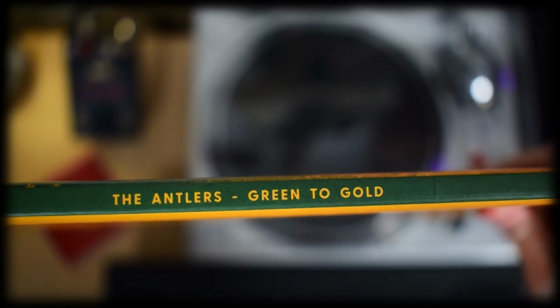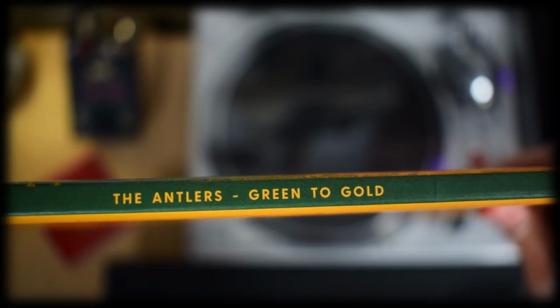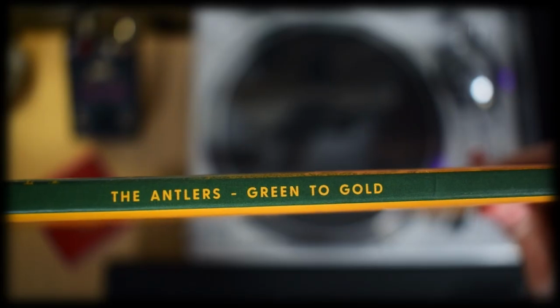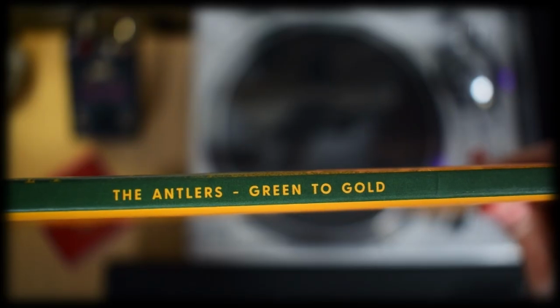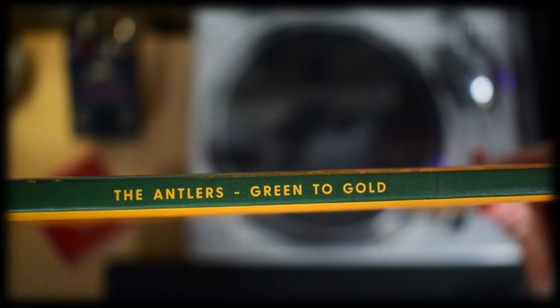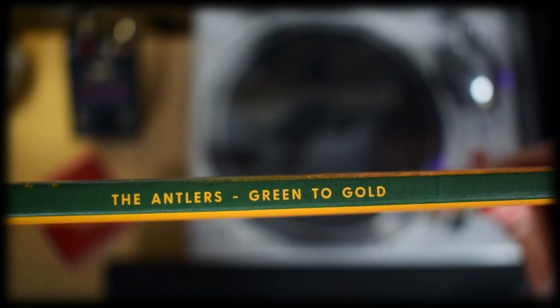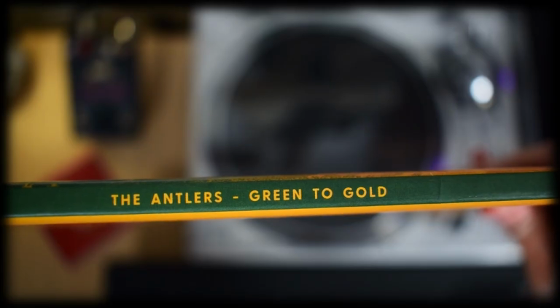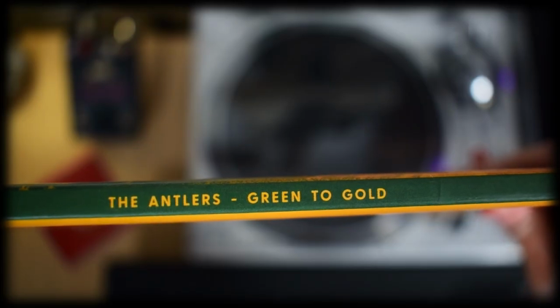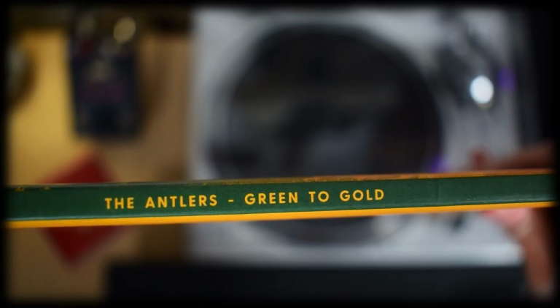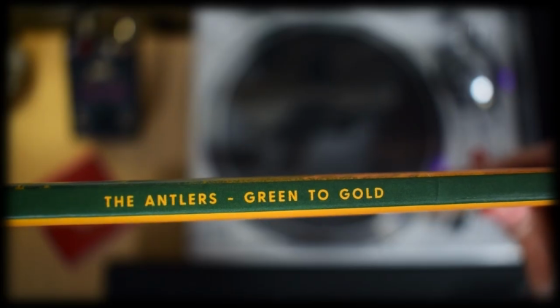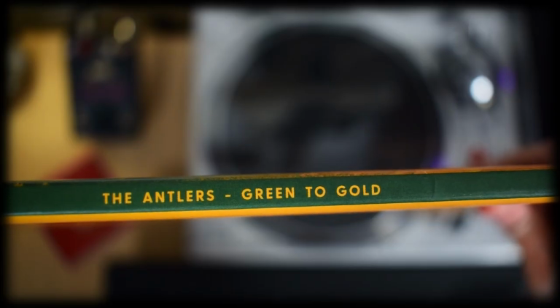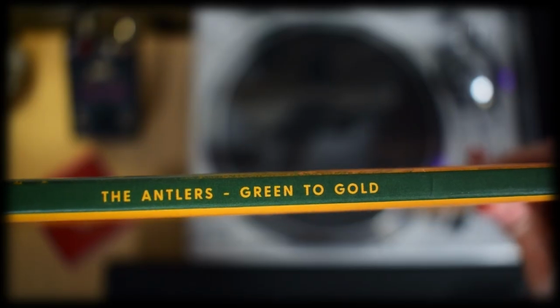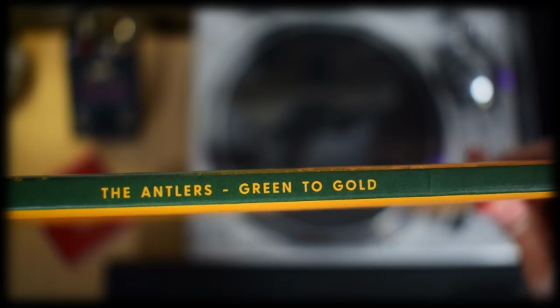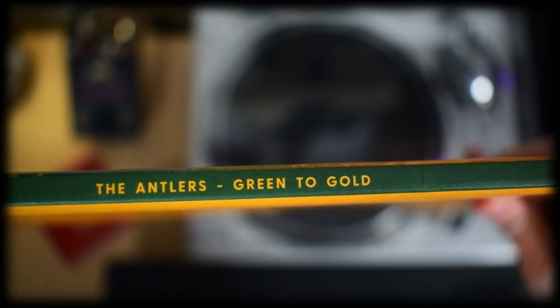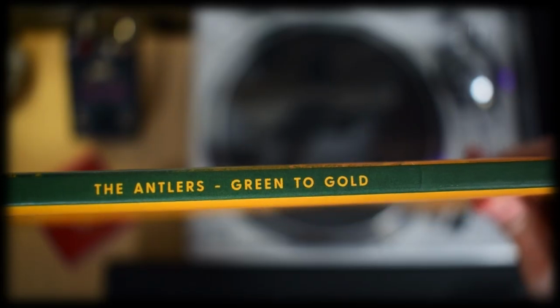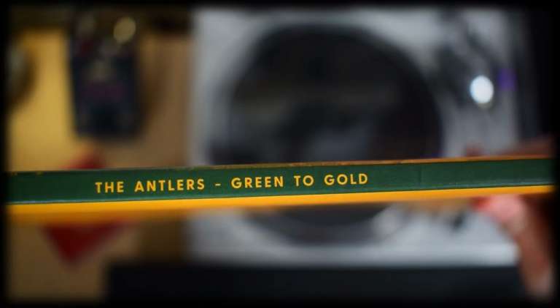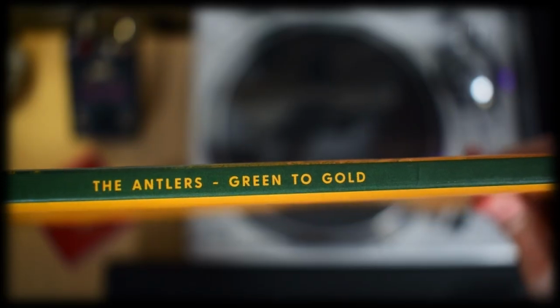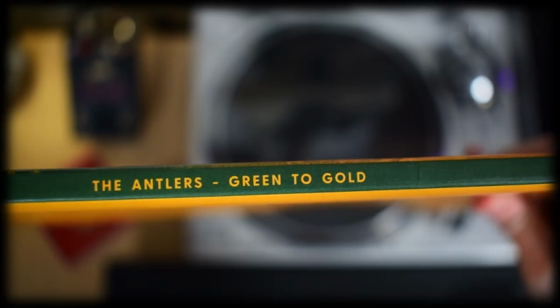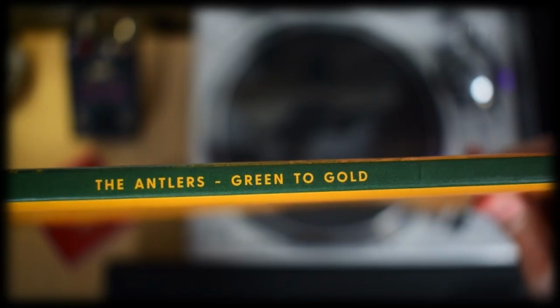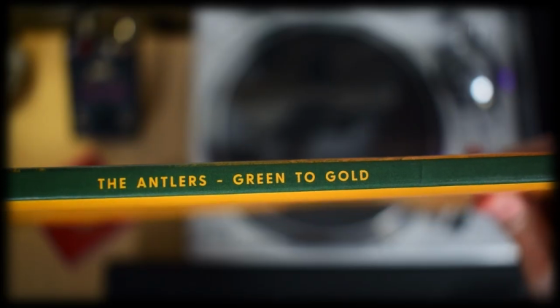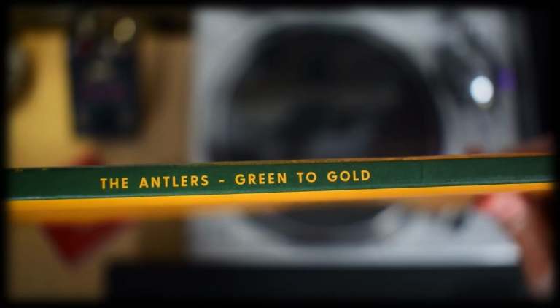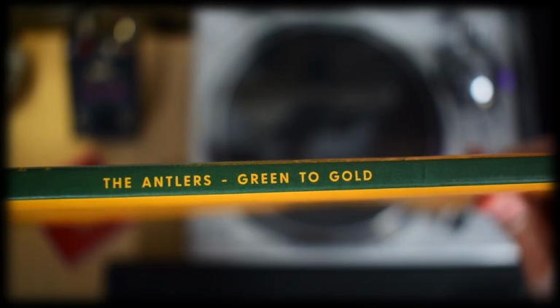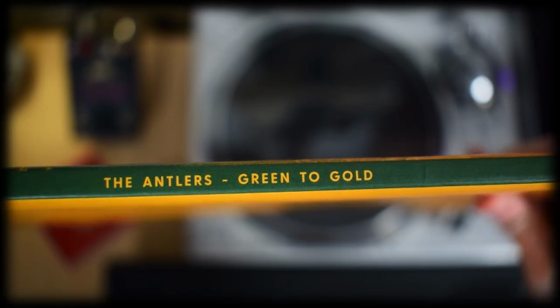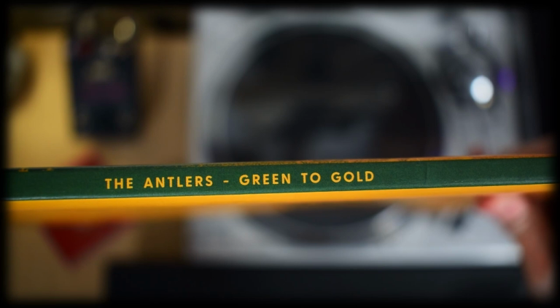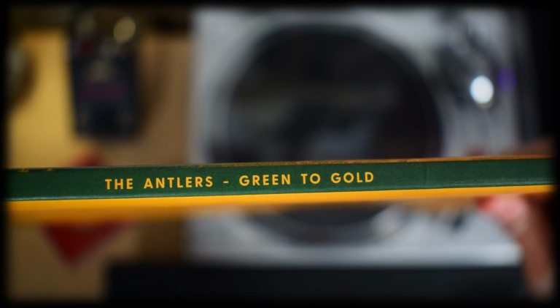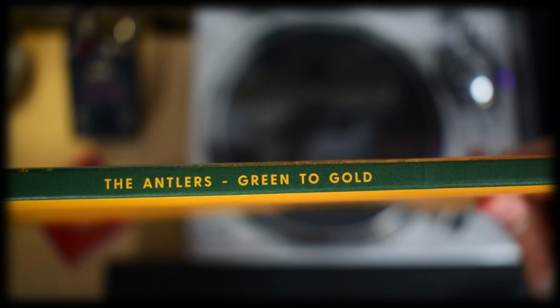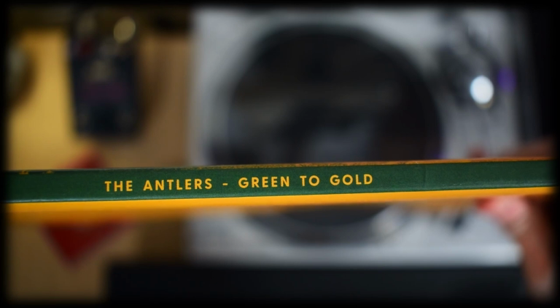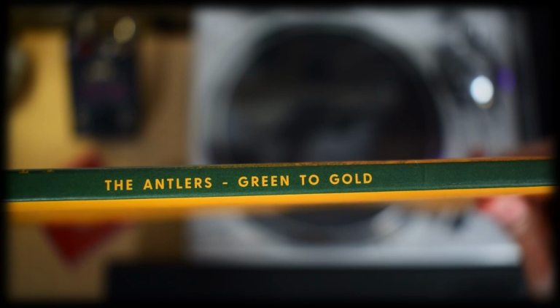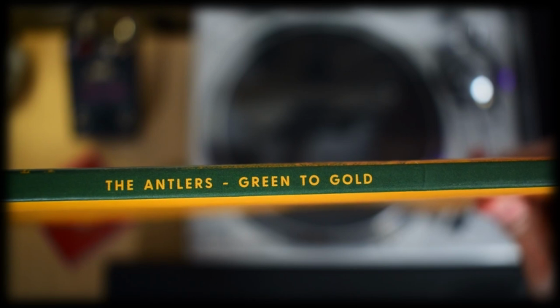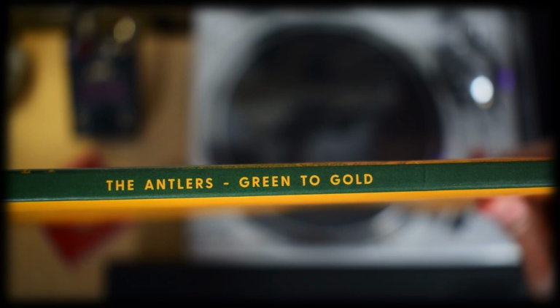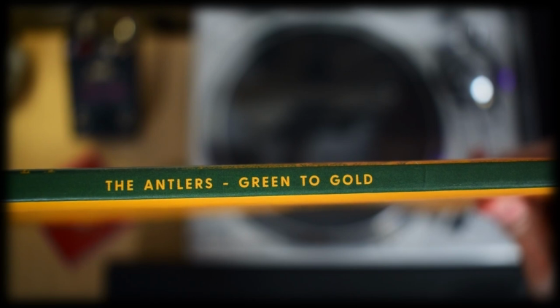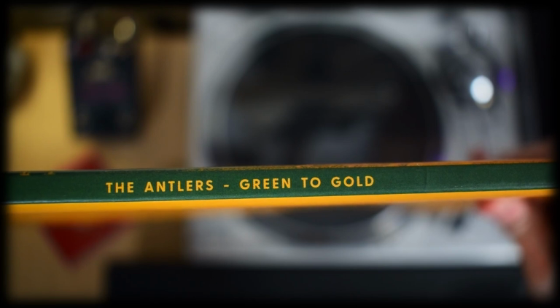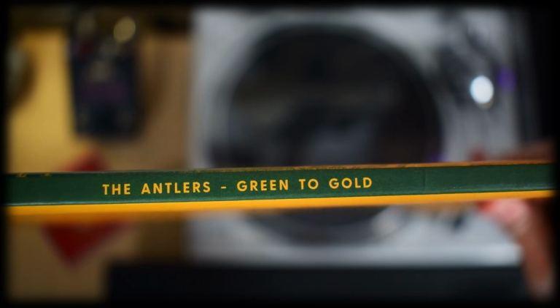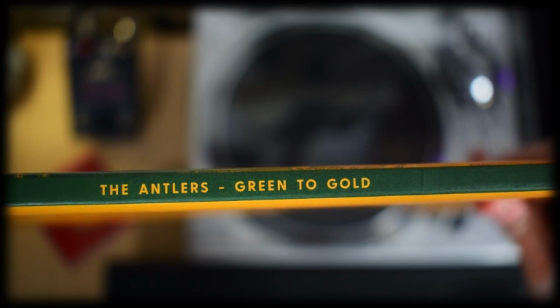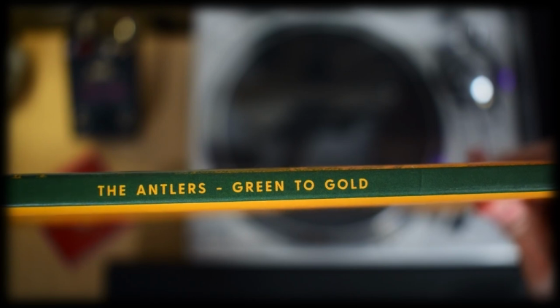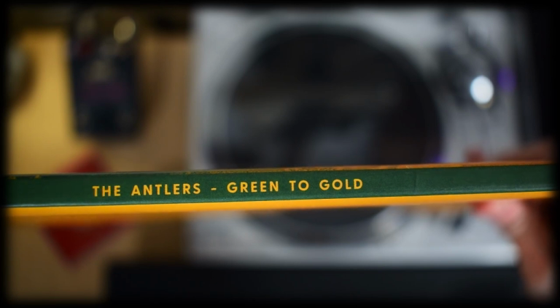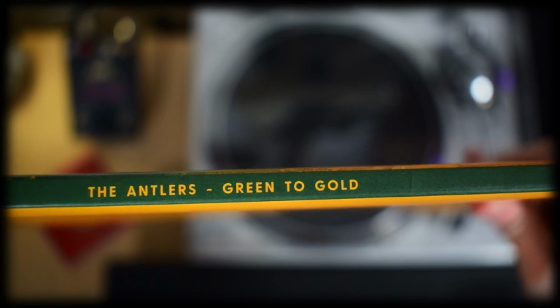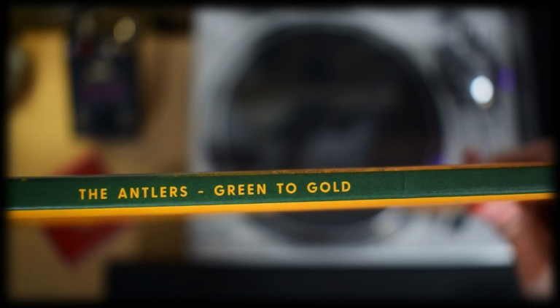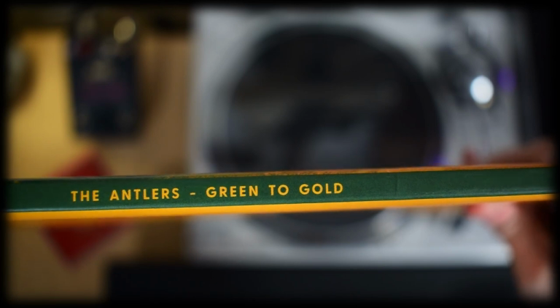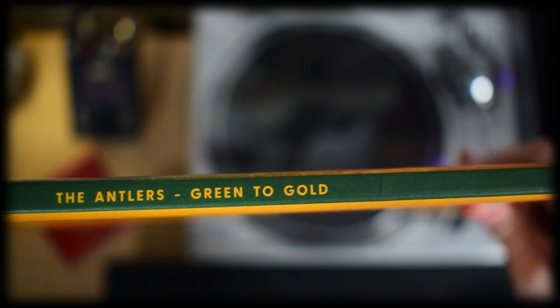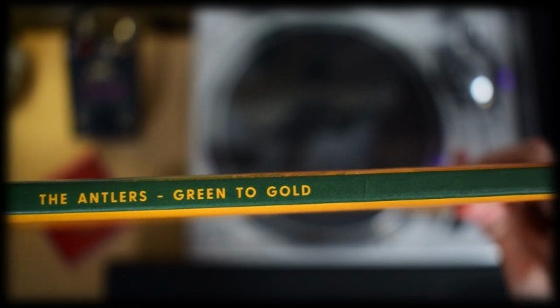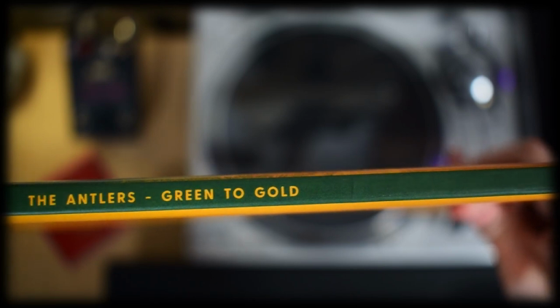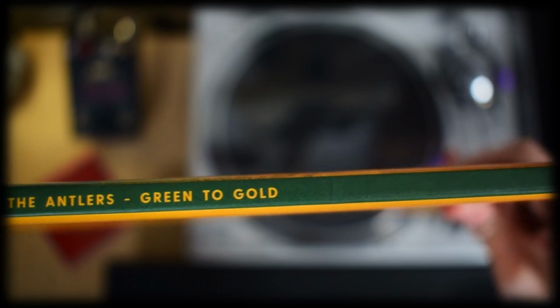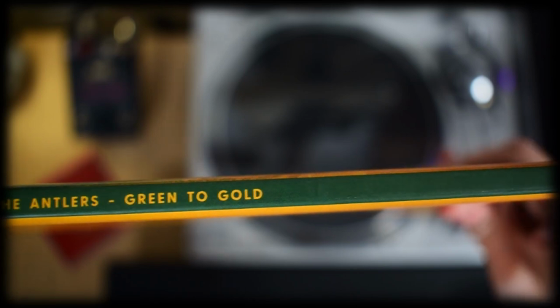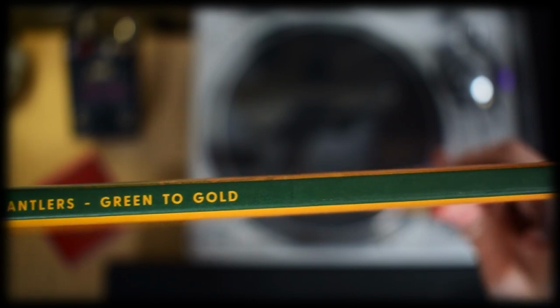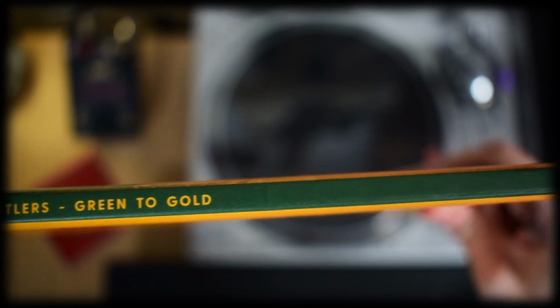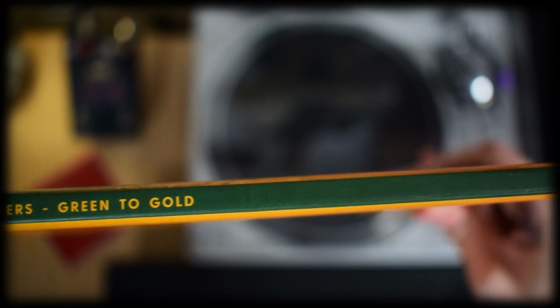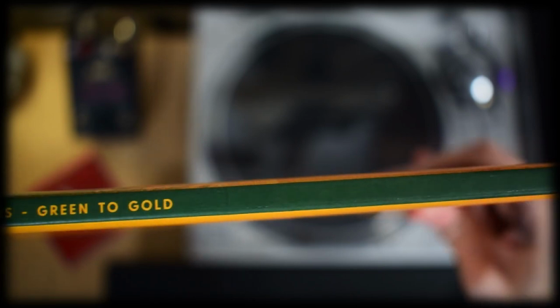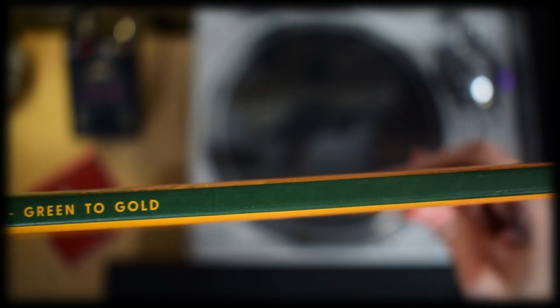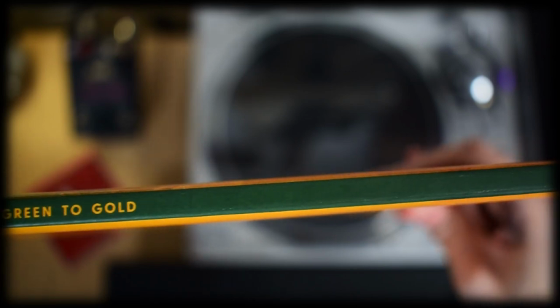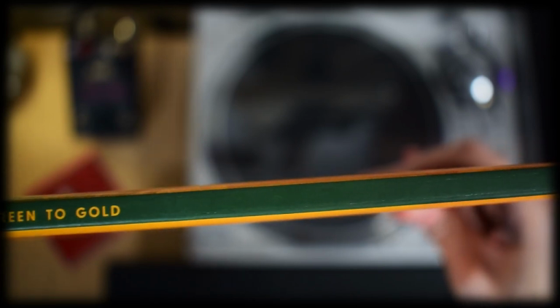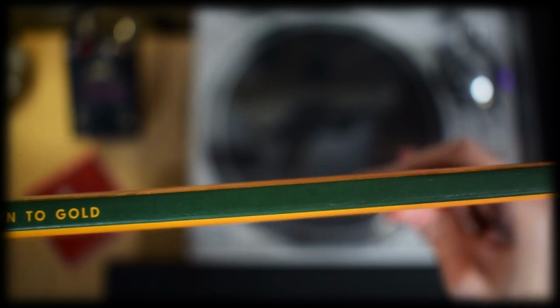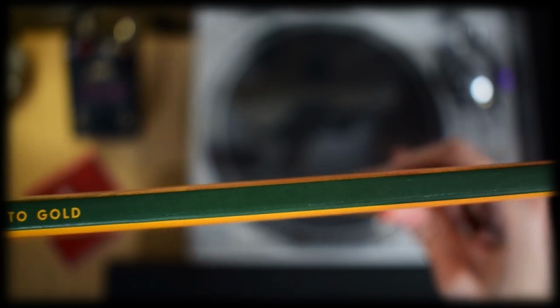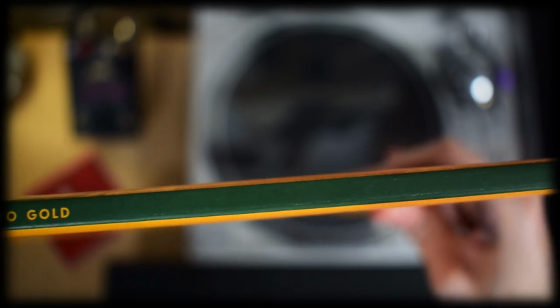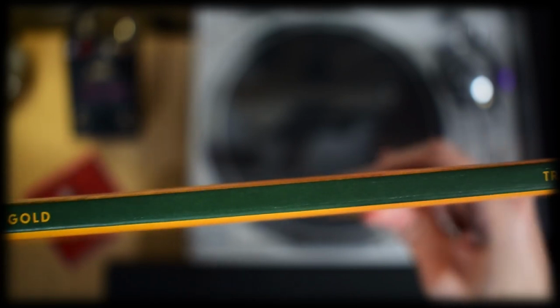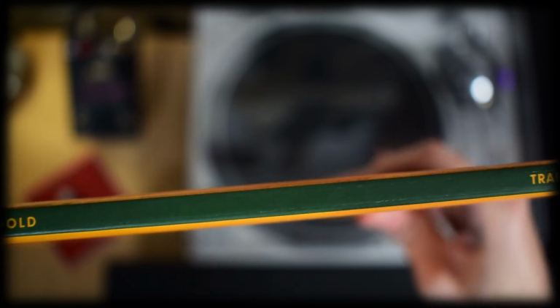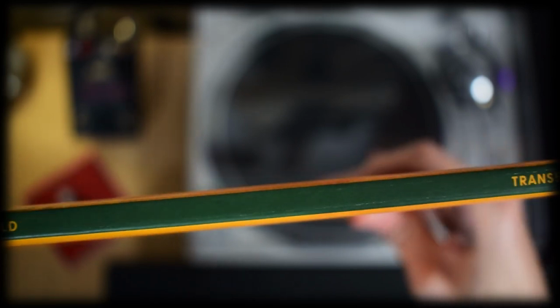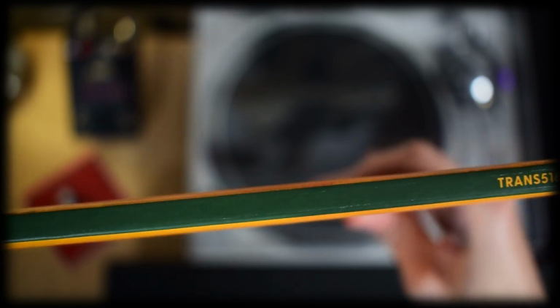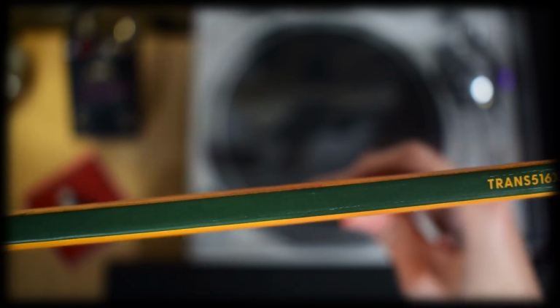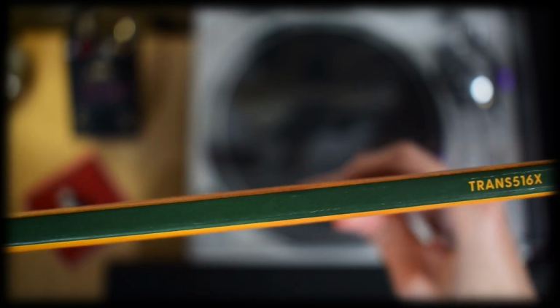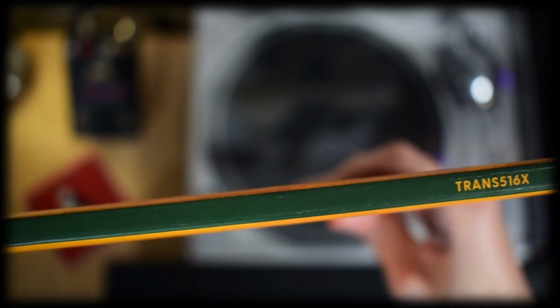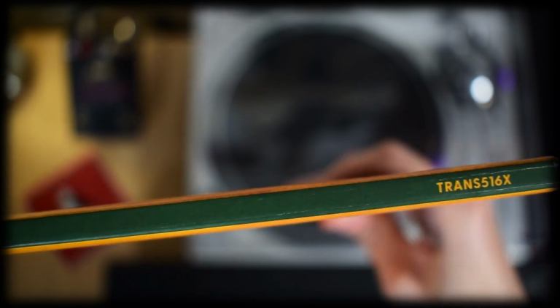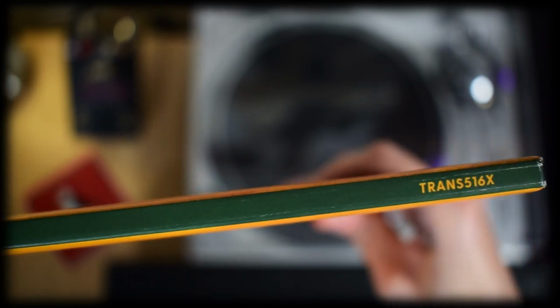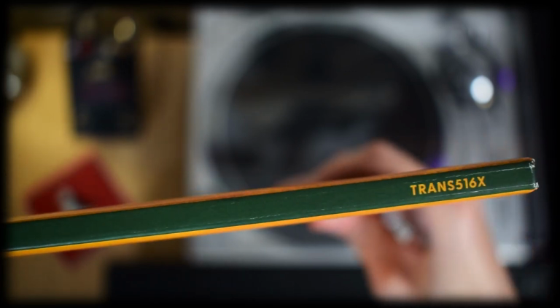One of the perks of being a gatefold on this release is that it gives it a nice thick spine, which we always love to see.